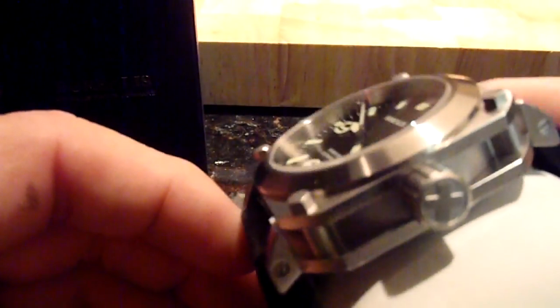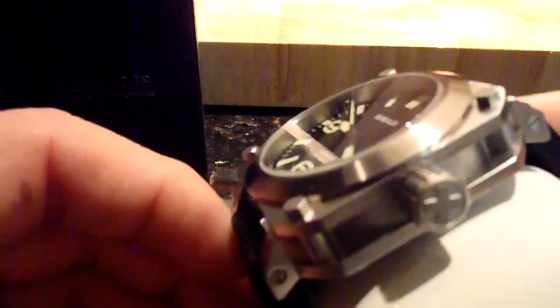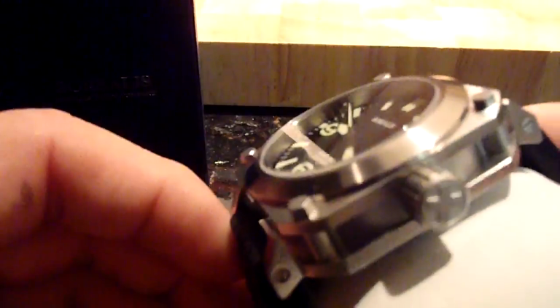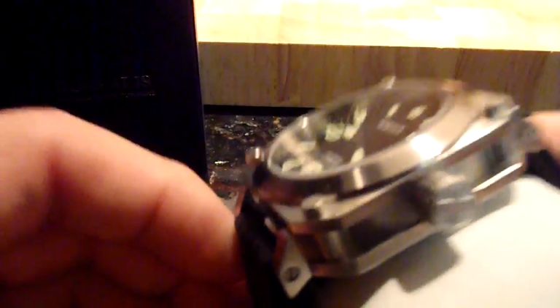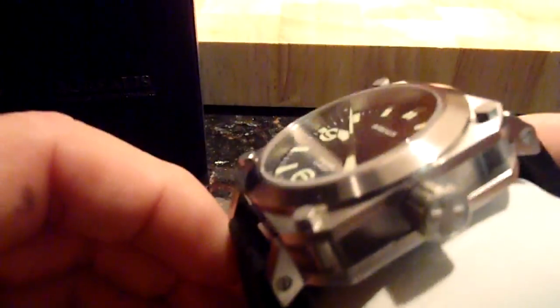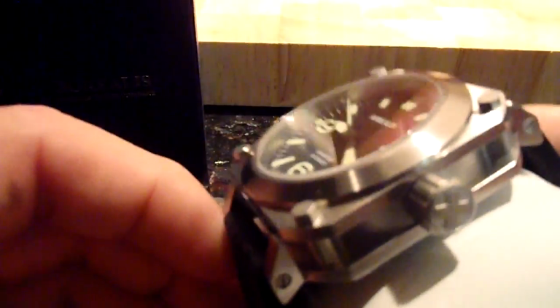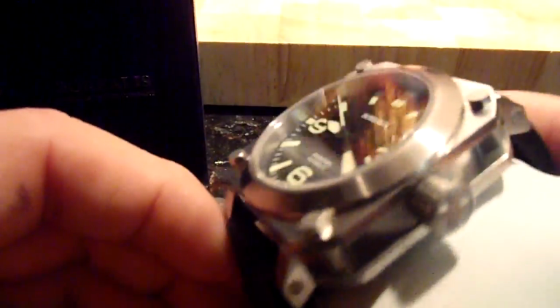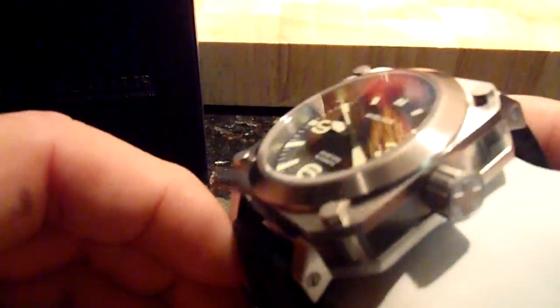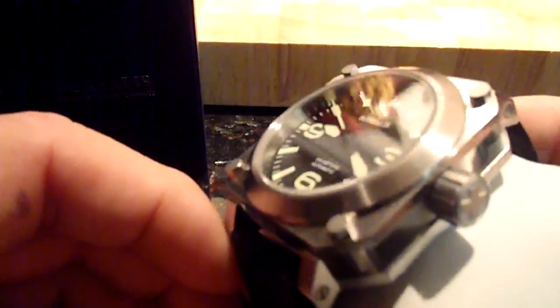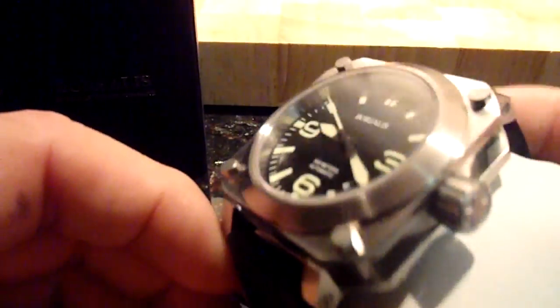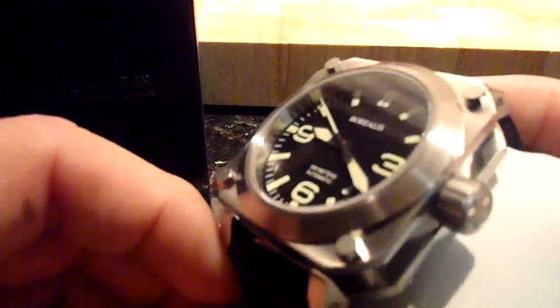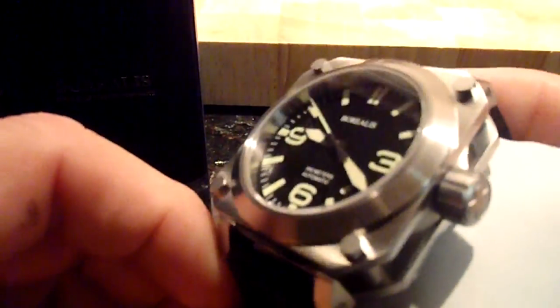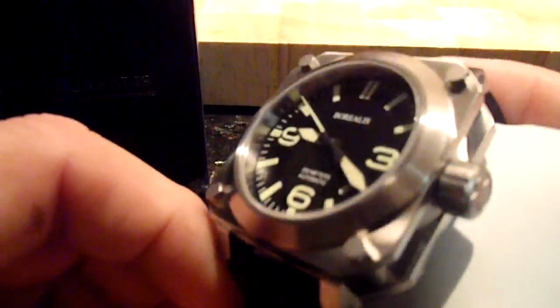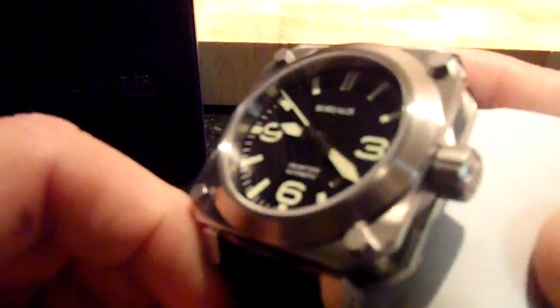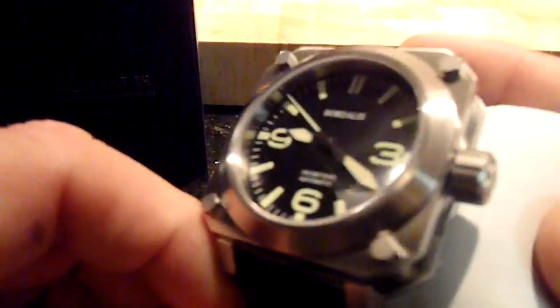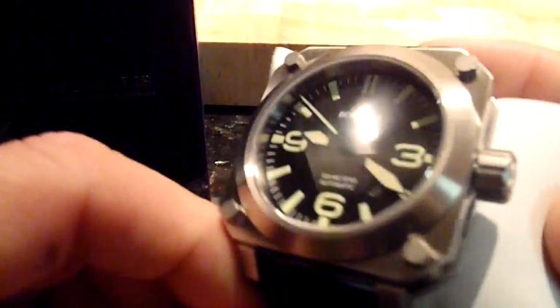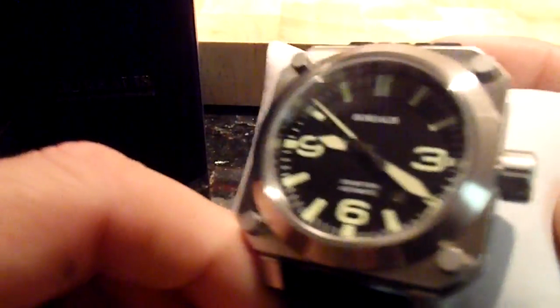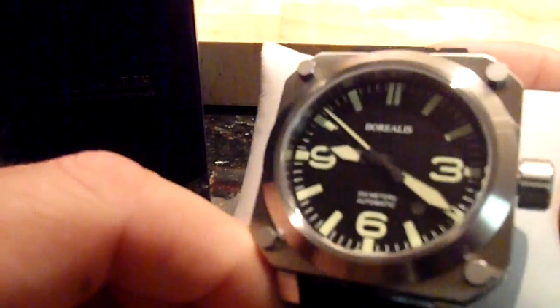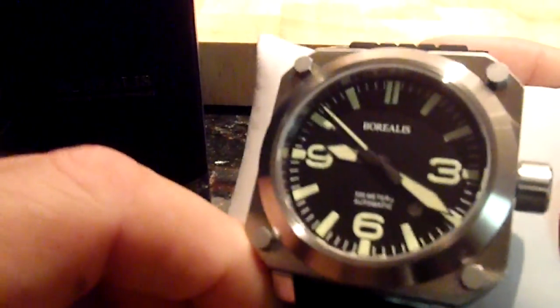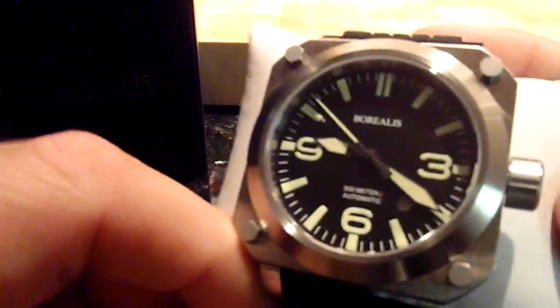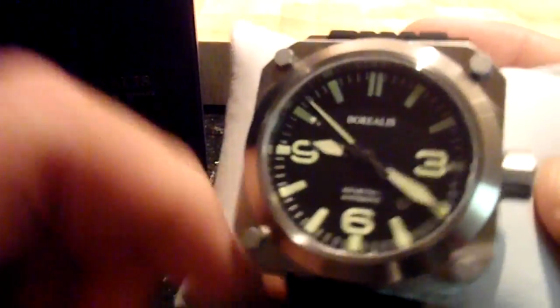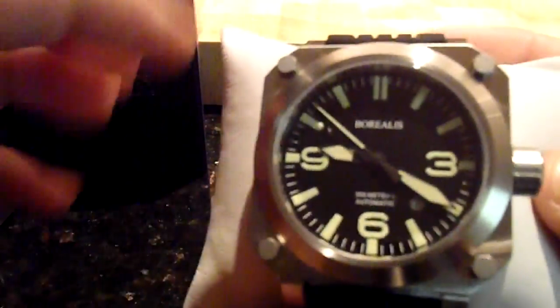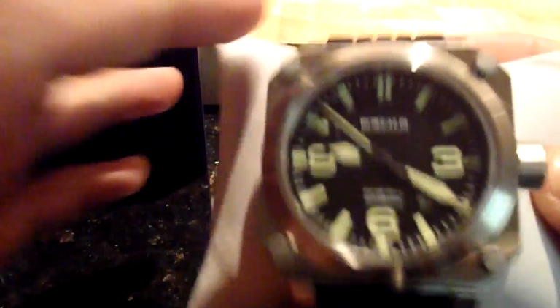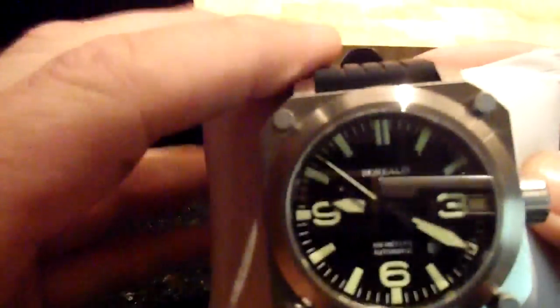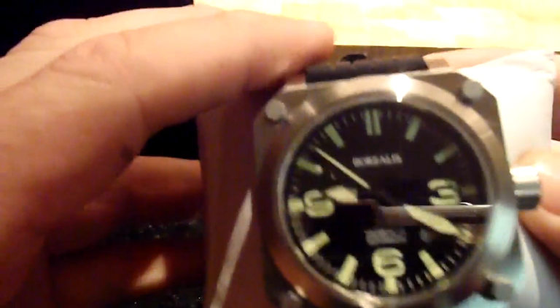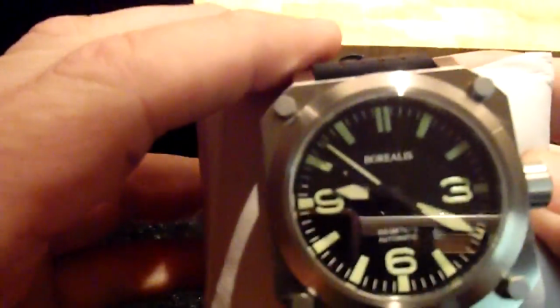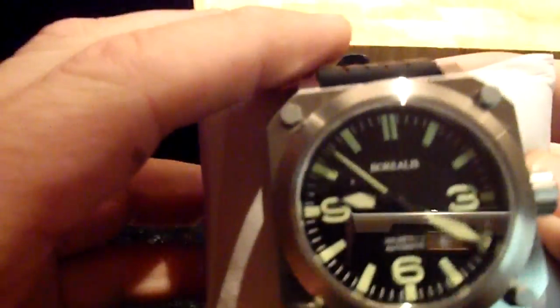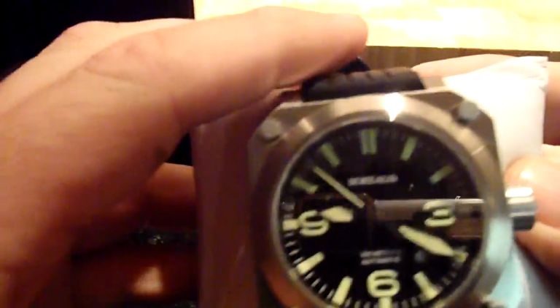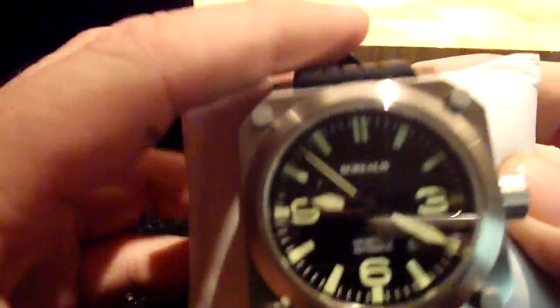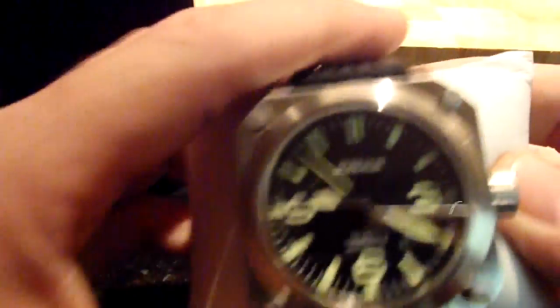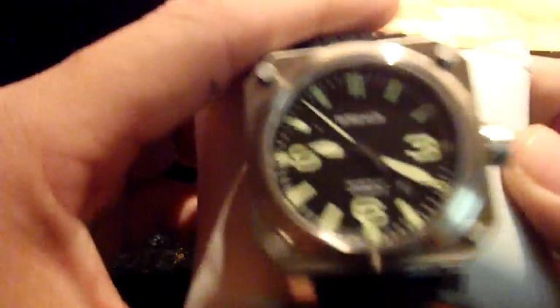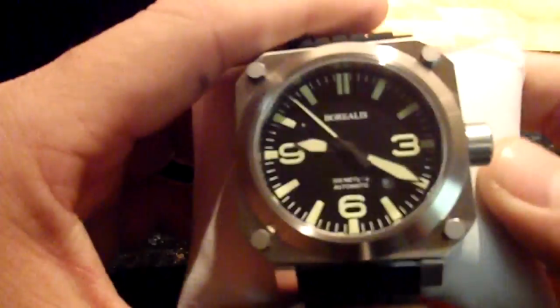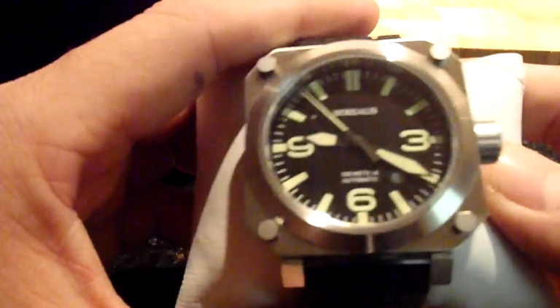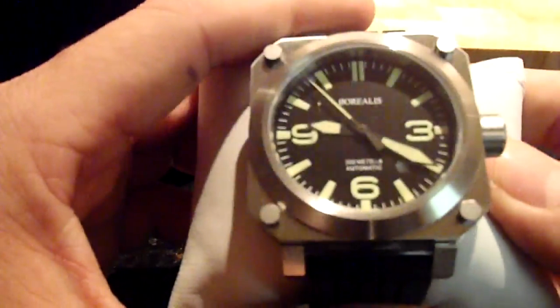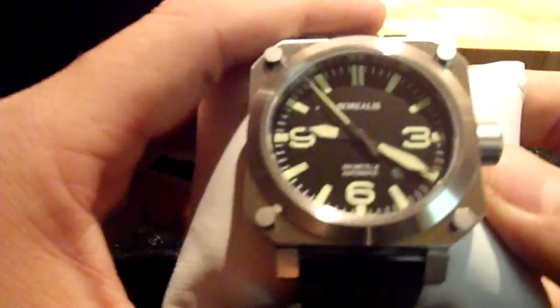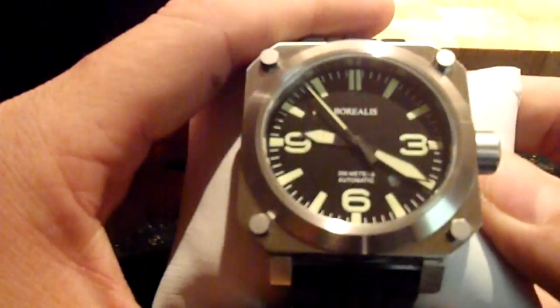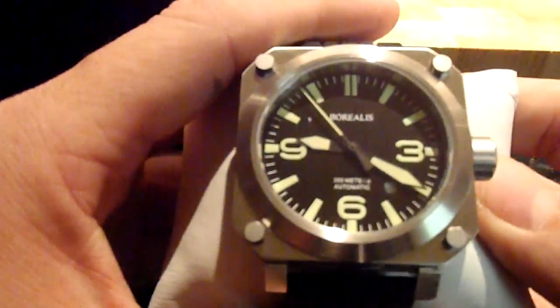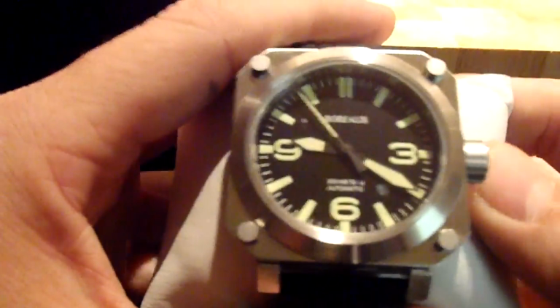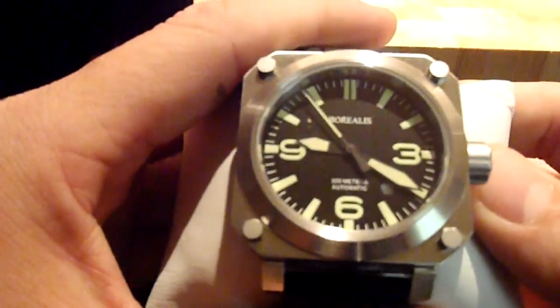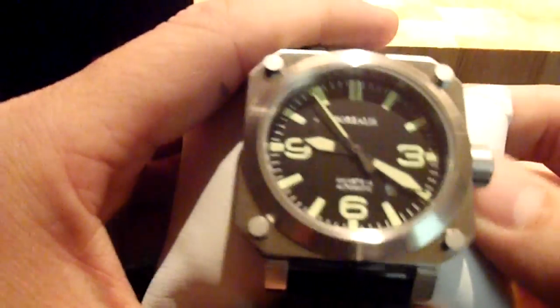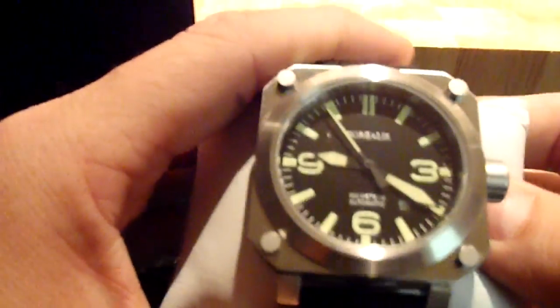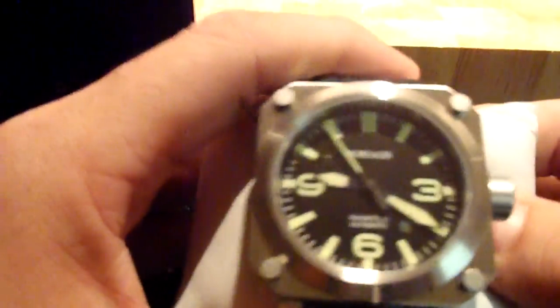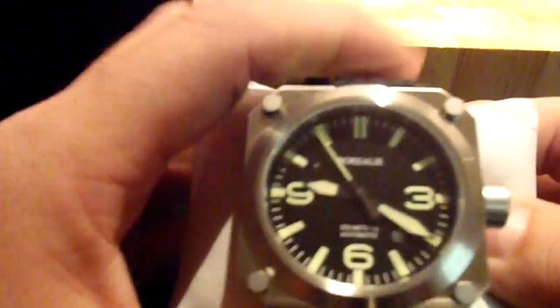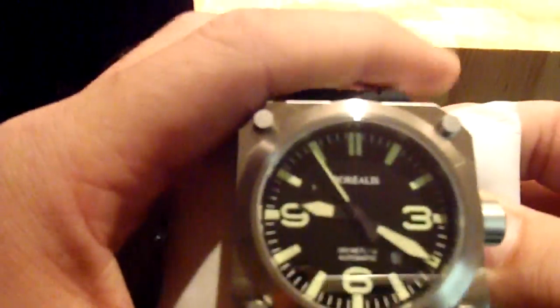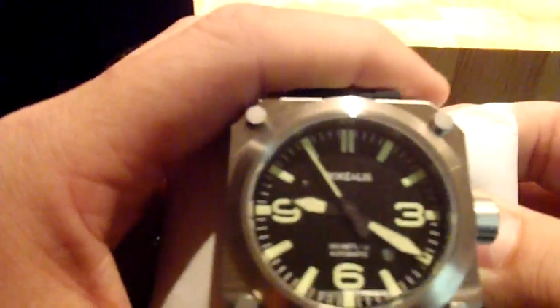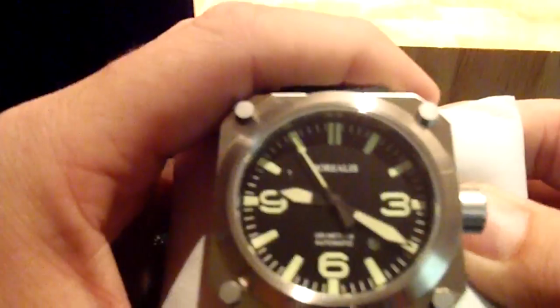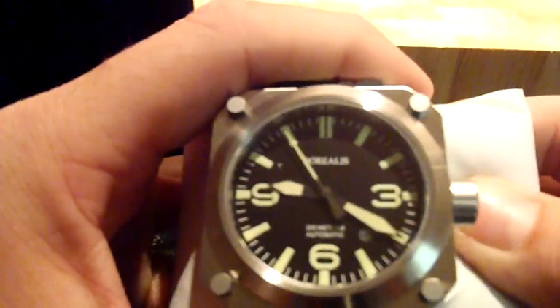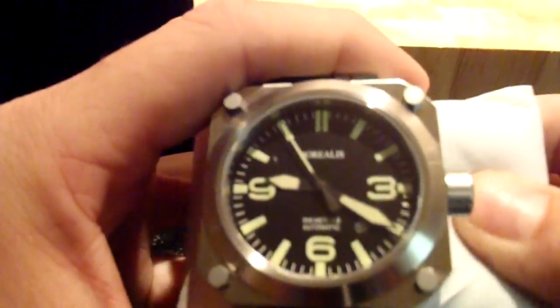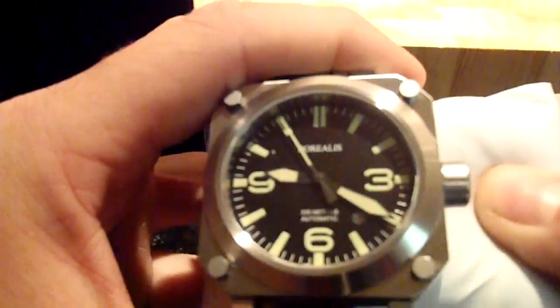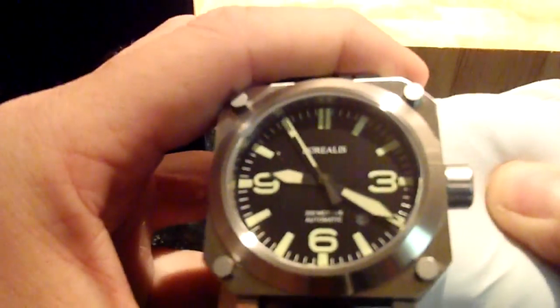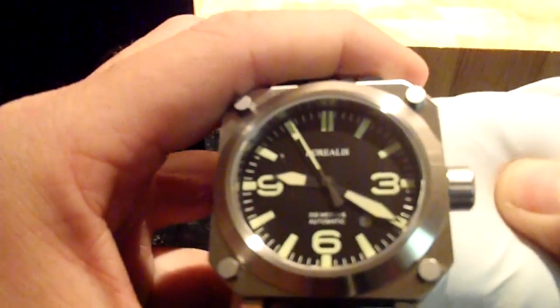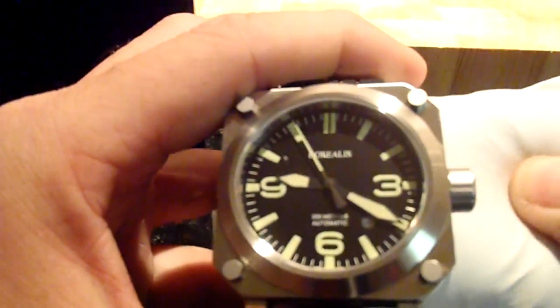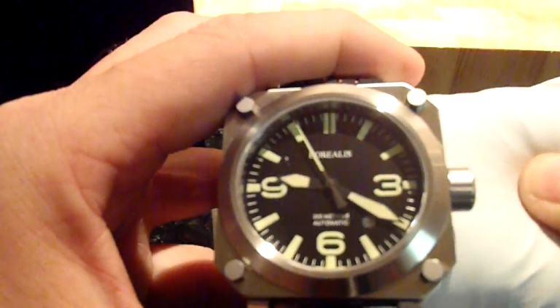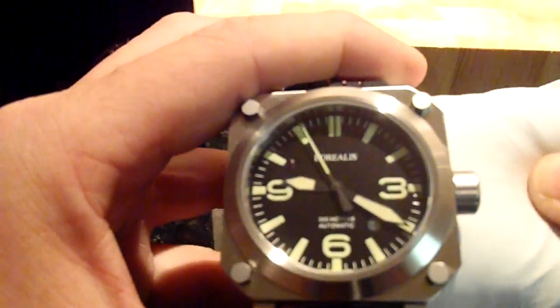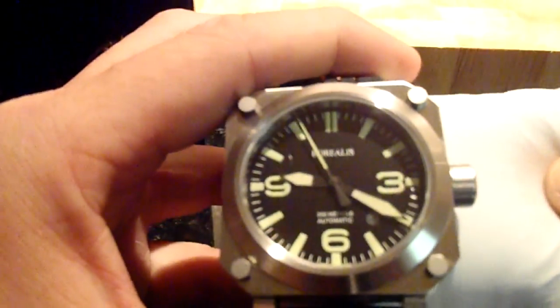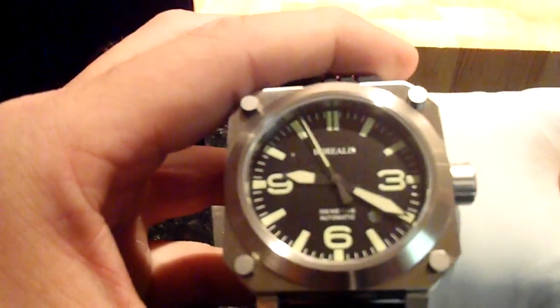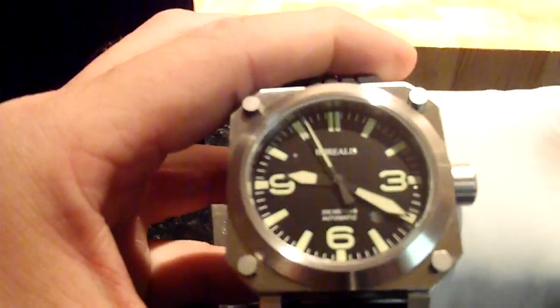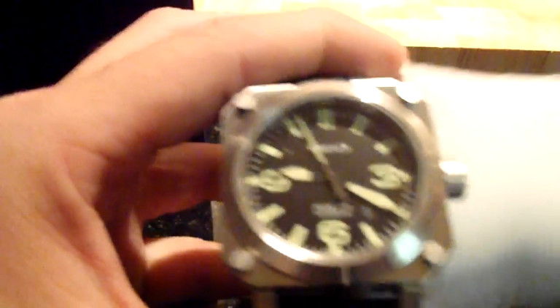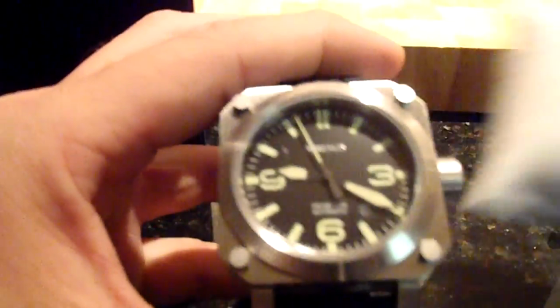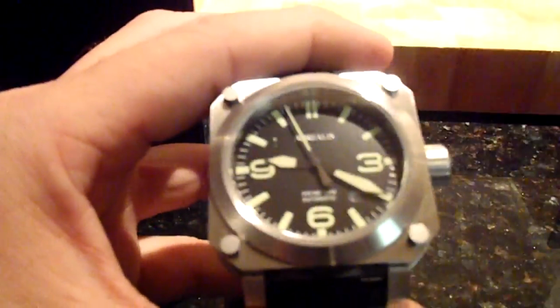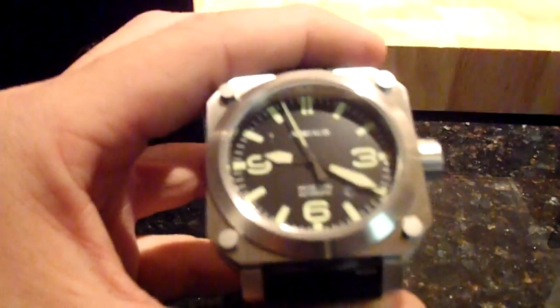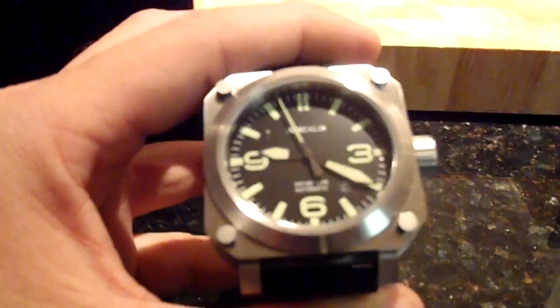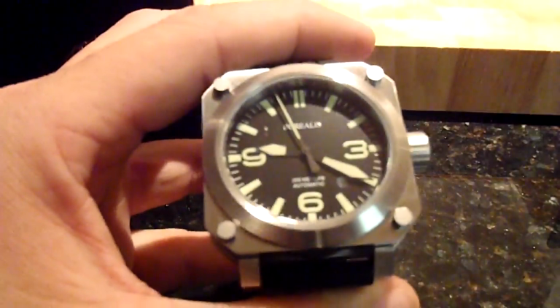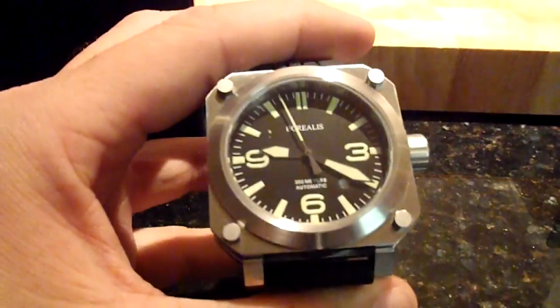It's heavy, it's got some weight to it — I expected that it would. I've got a scale here, we'll see that in a second.